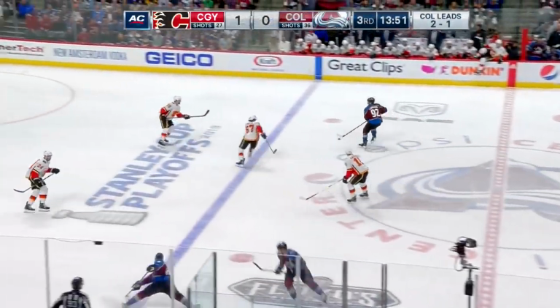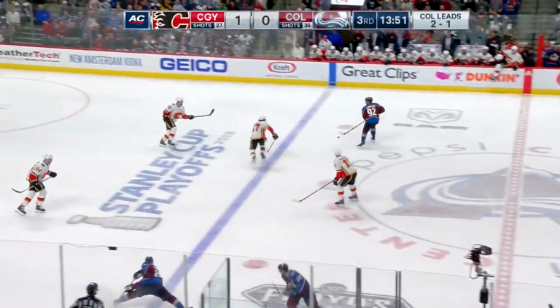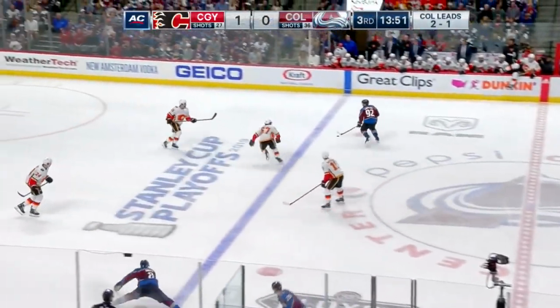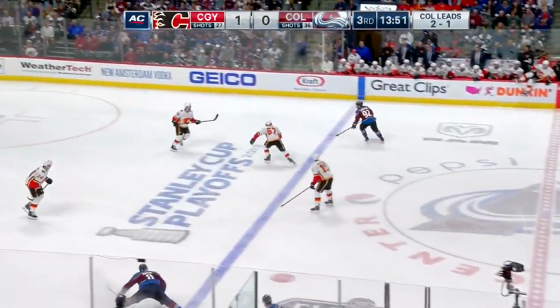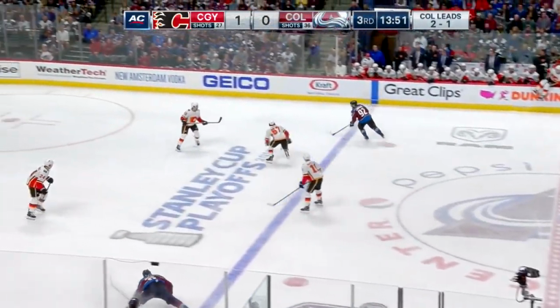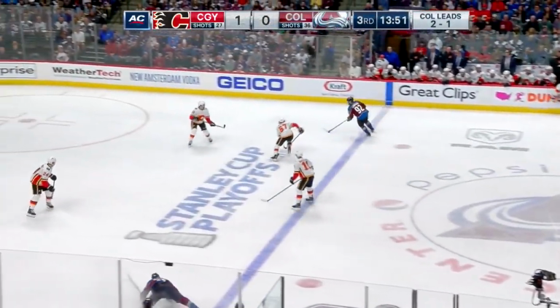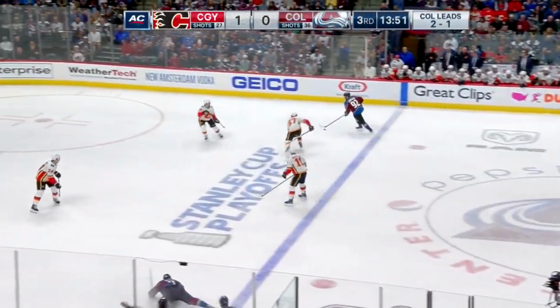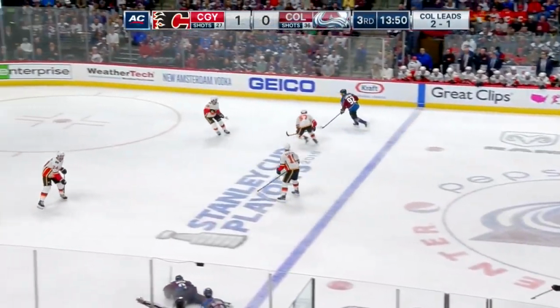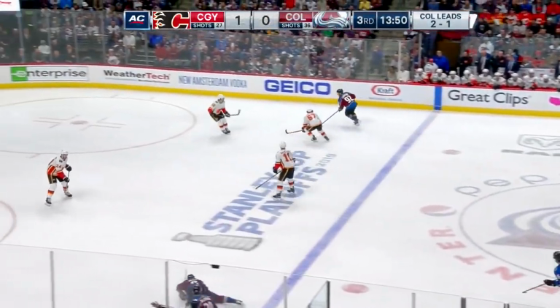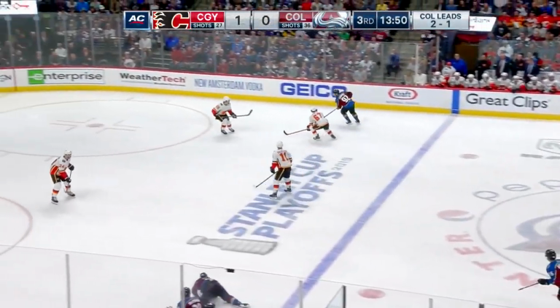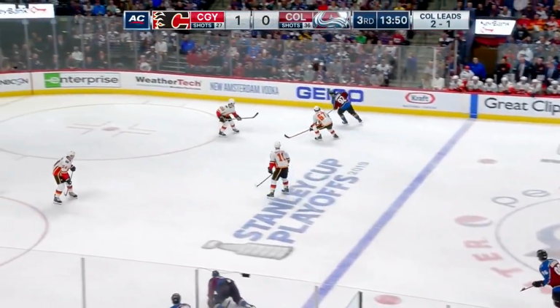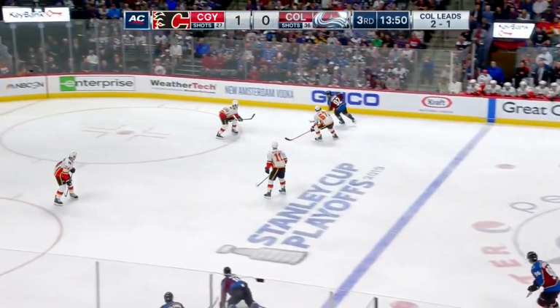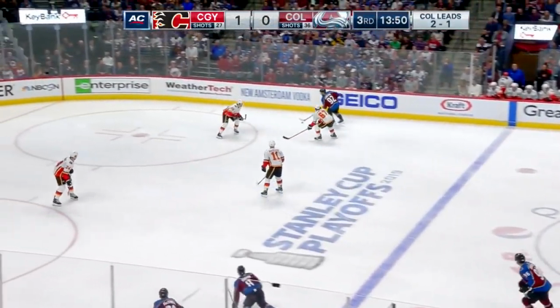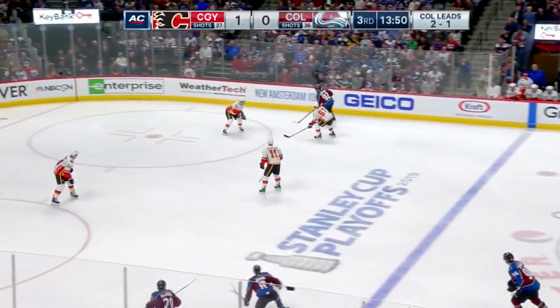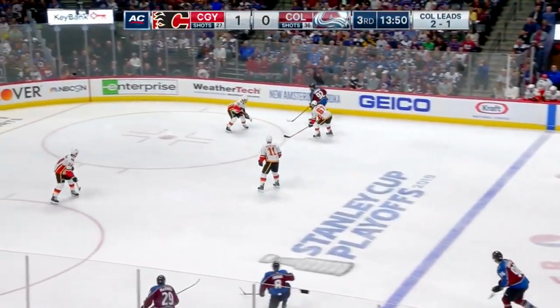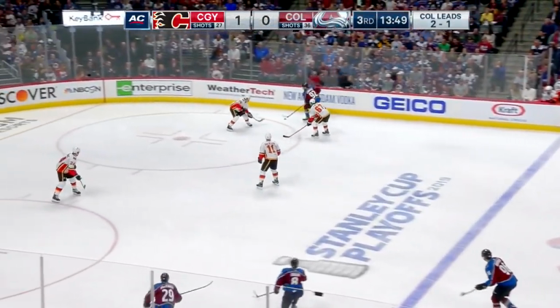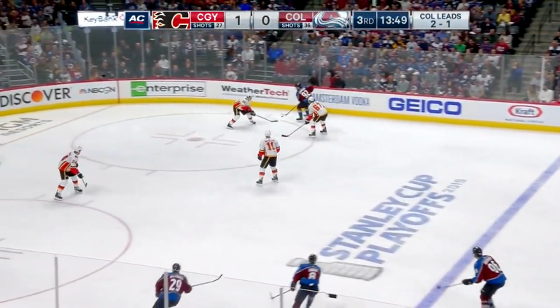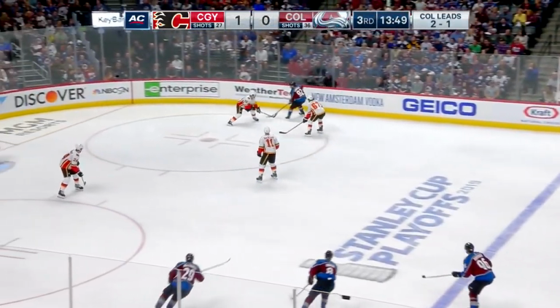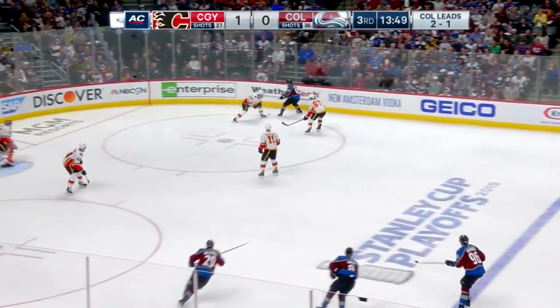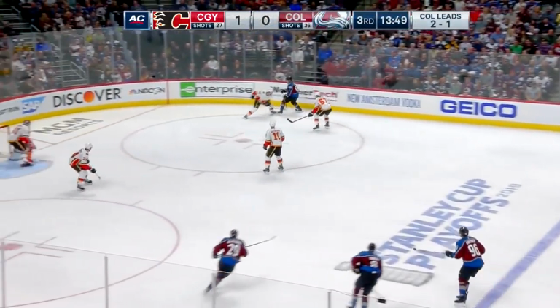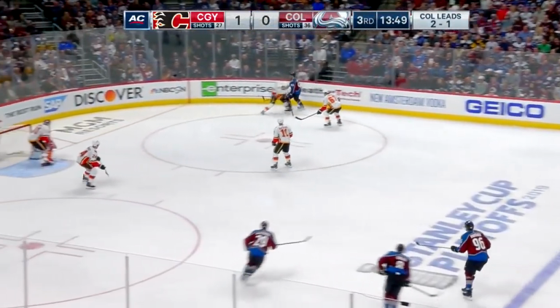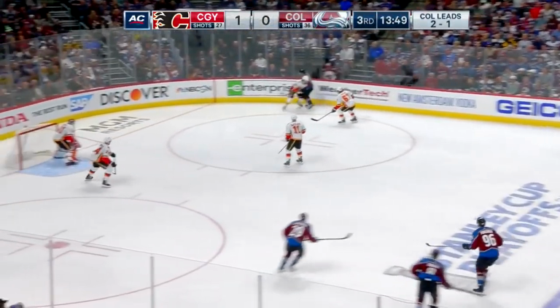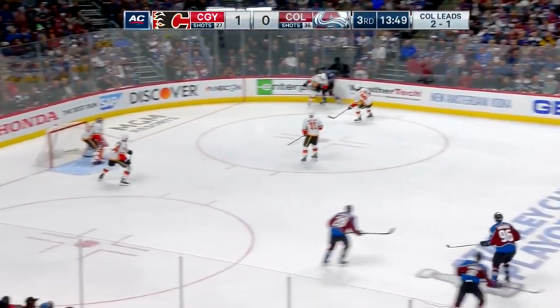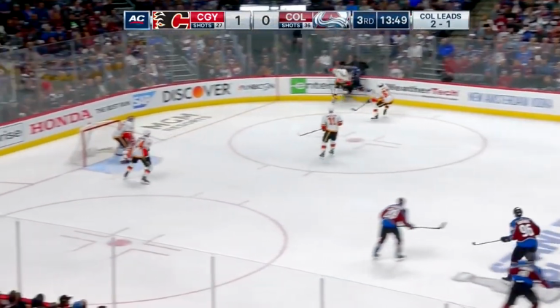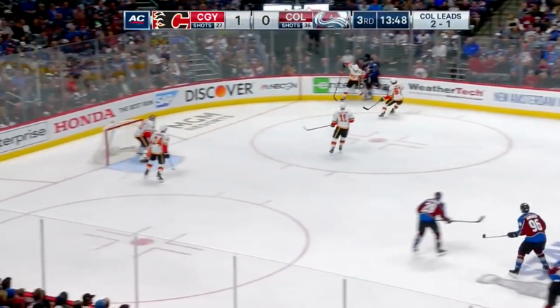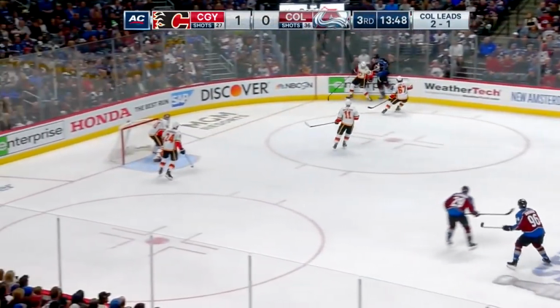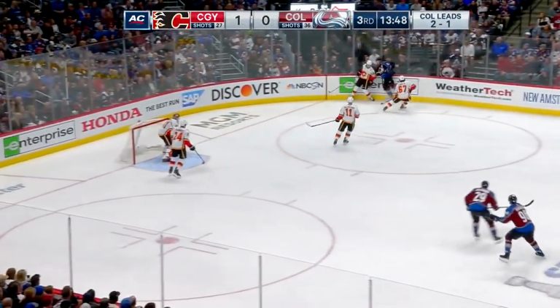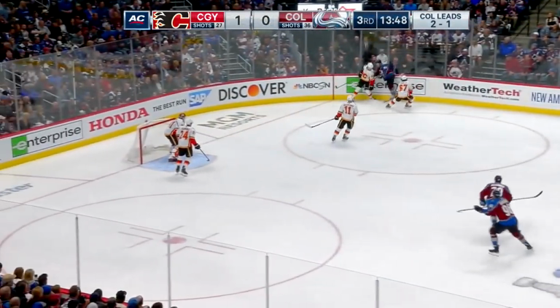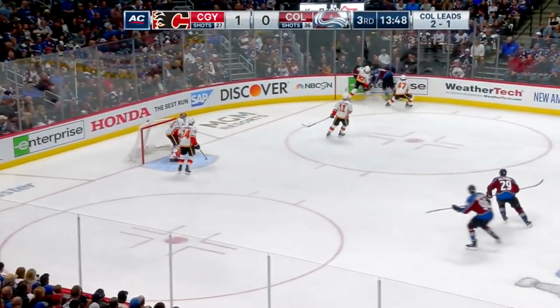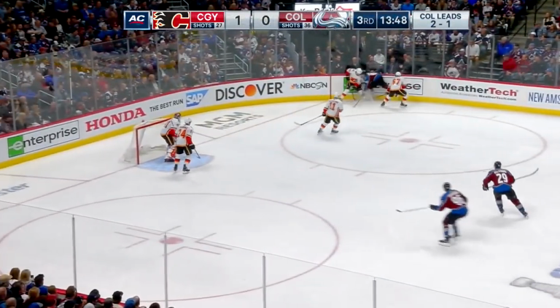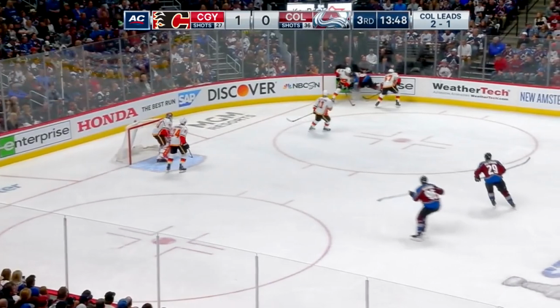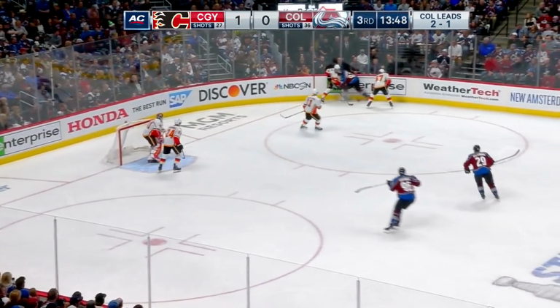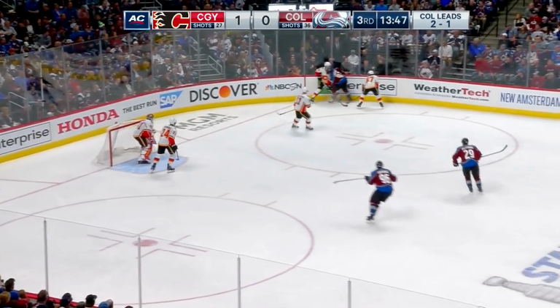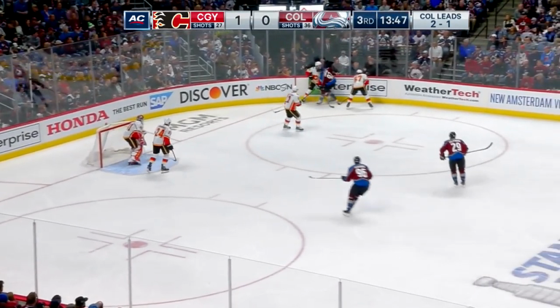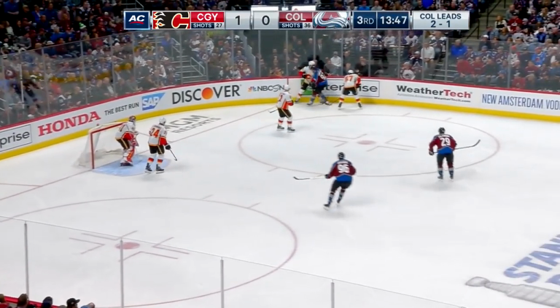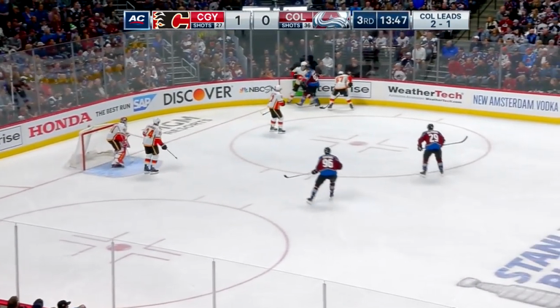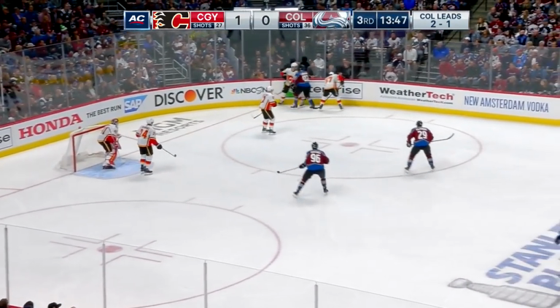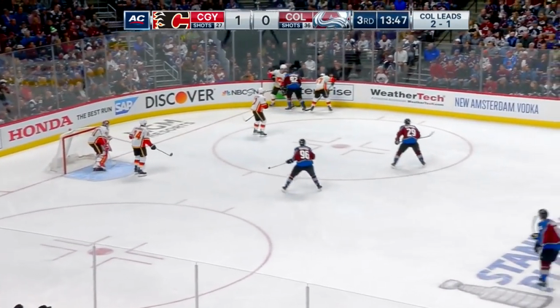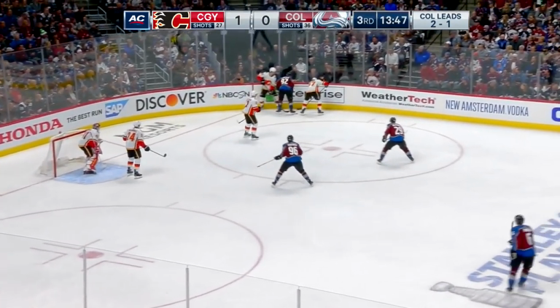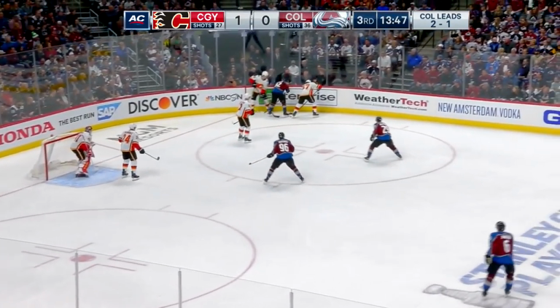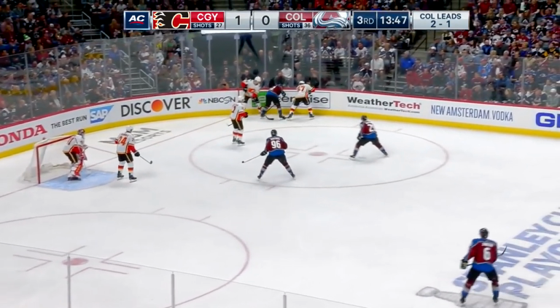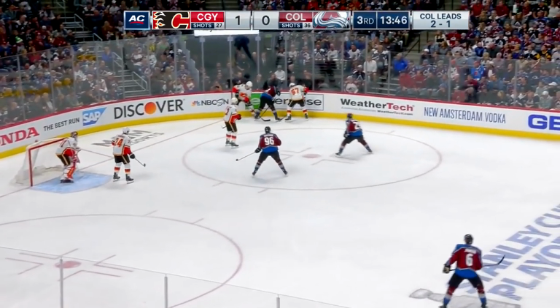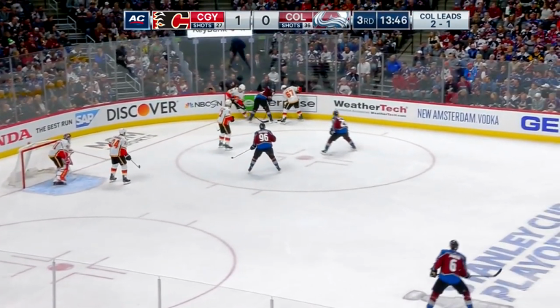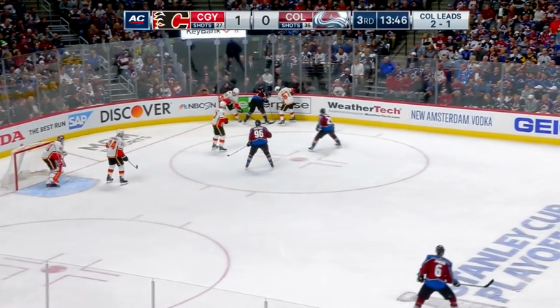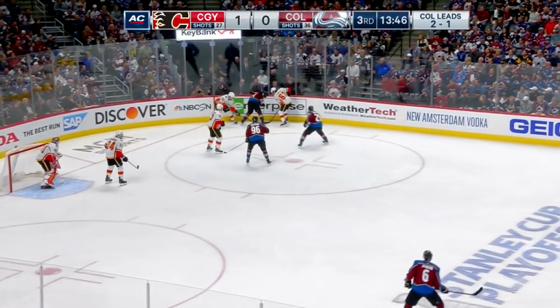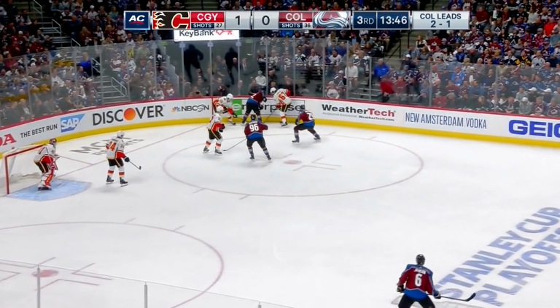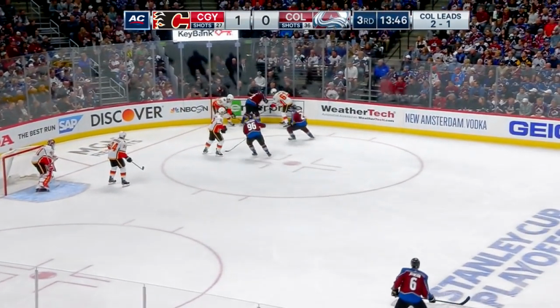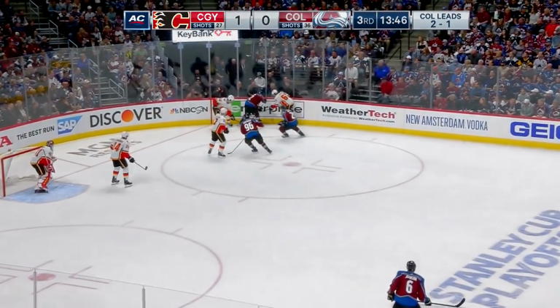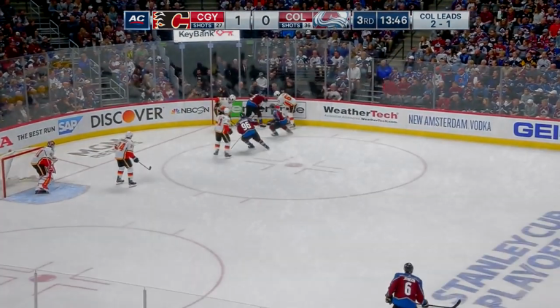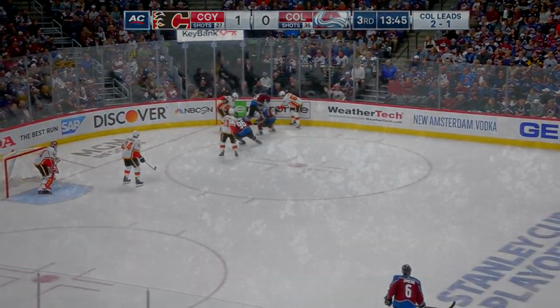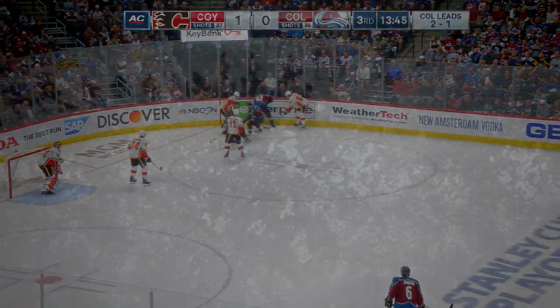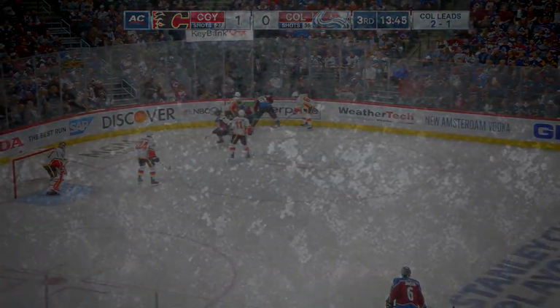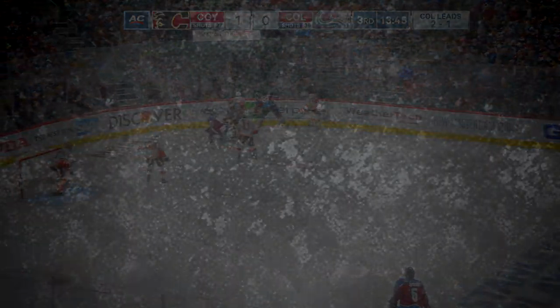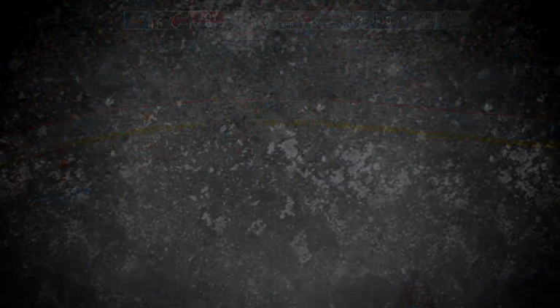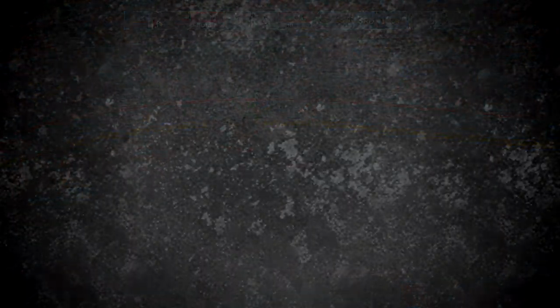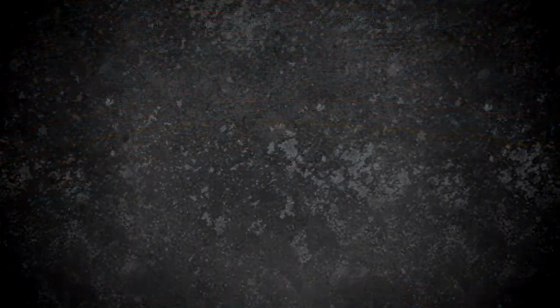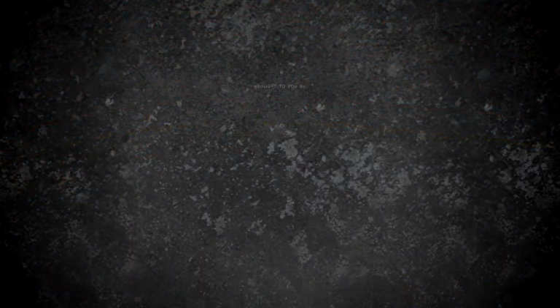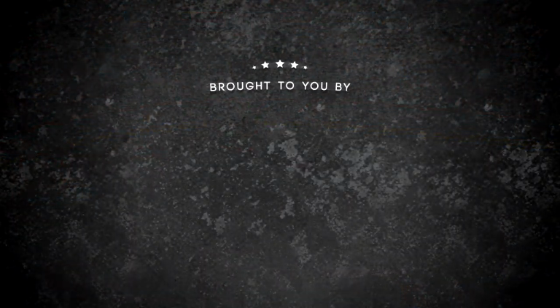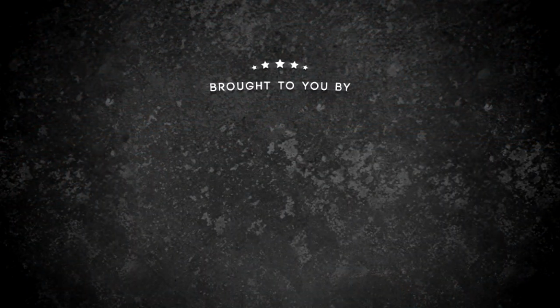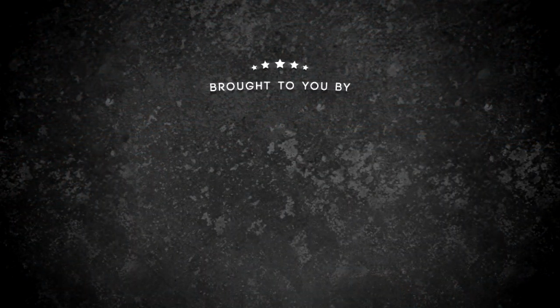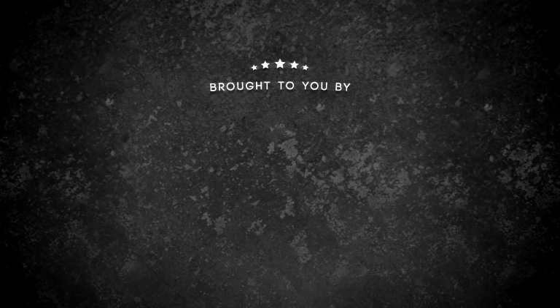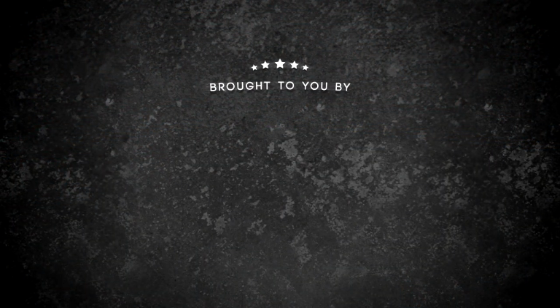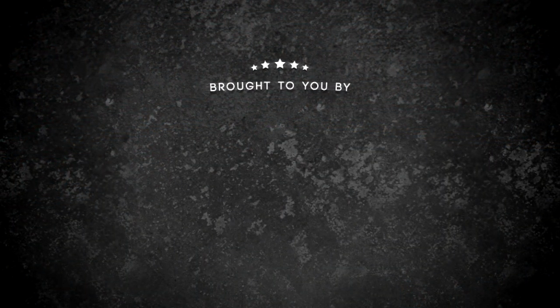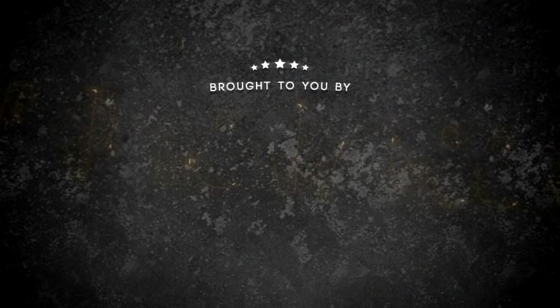Gabe Landeskog swinging wide. Pass blocked. He takes a bump in the corner. That's a good idea.